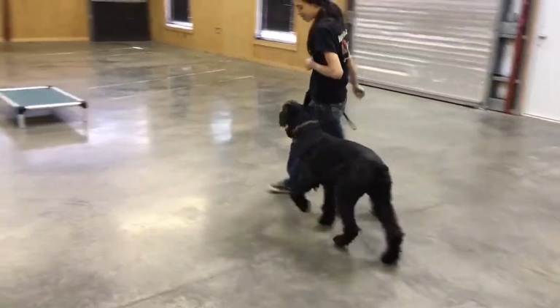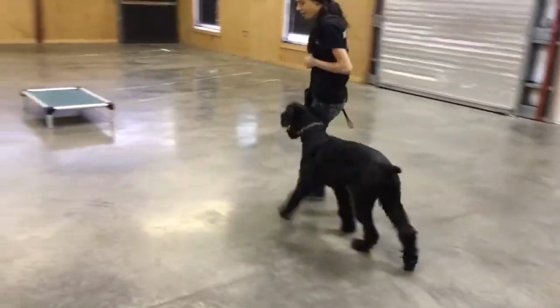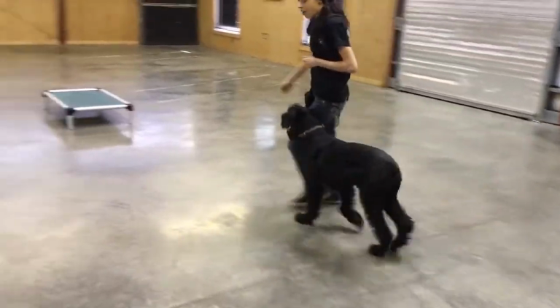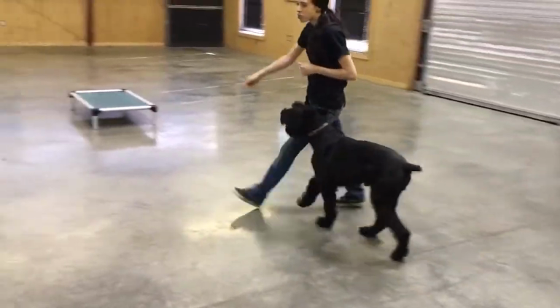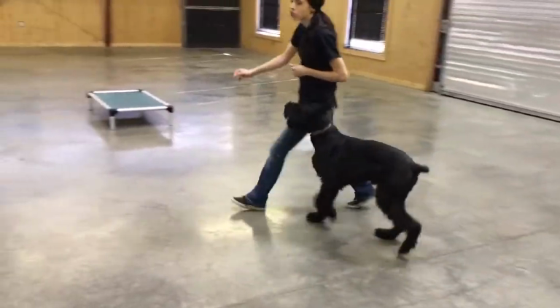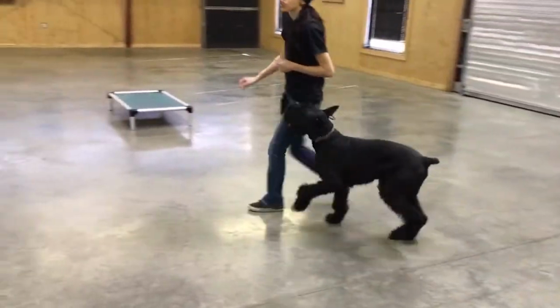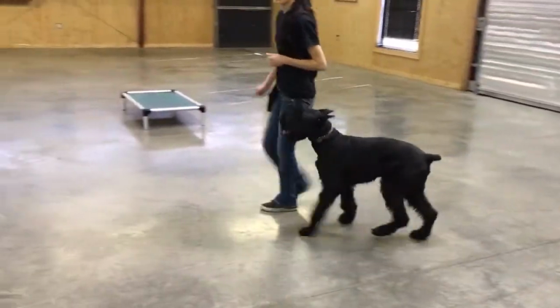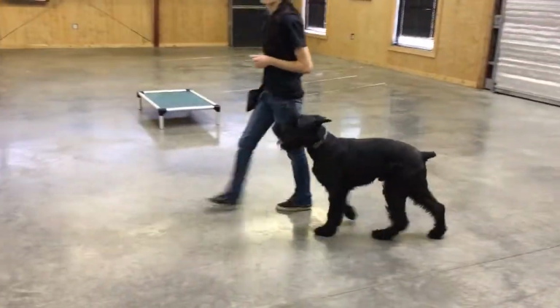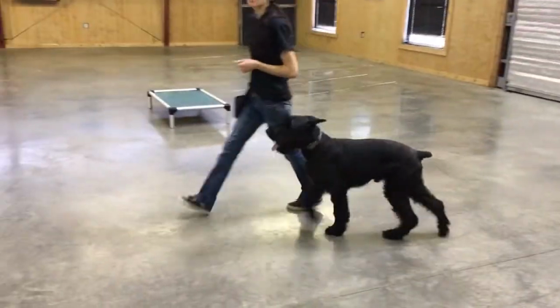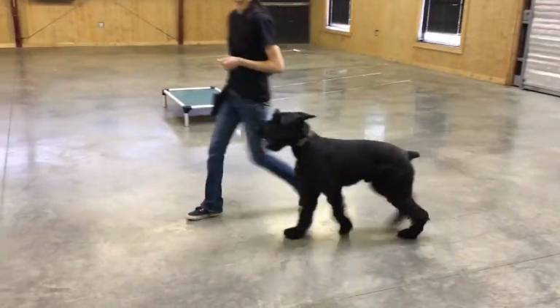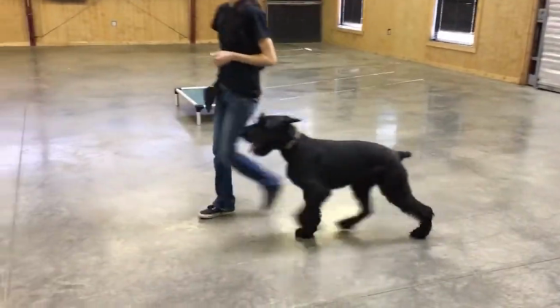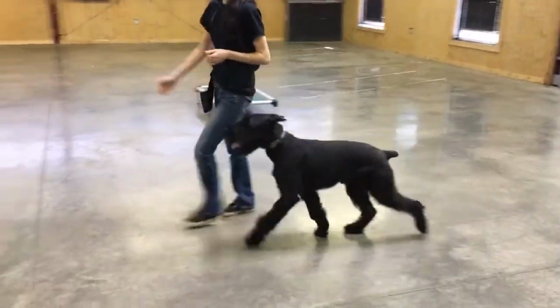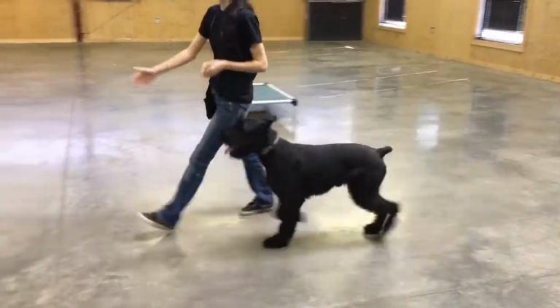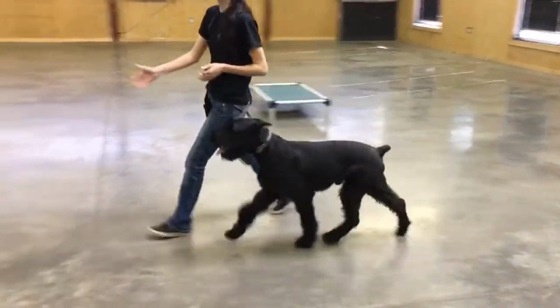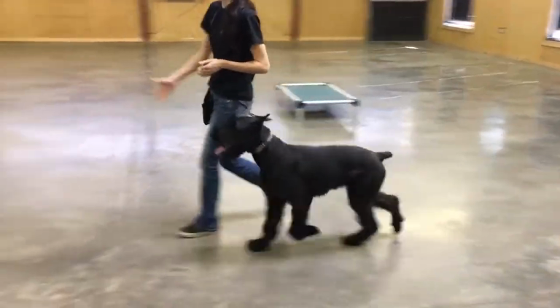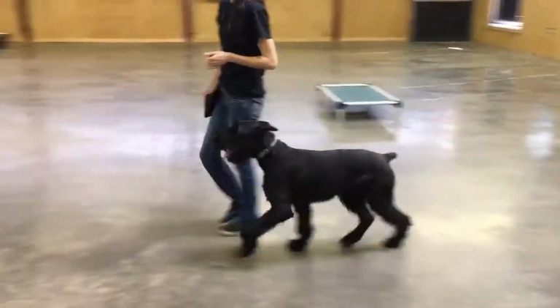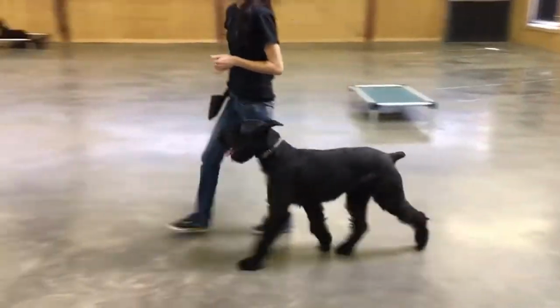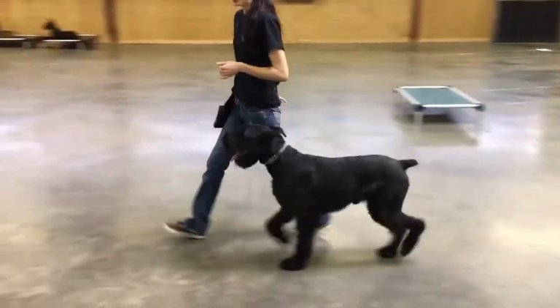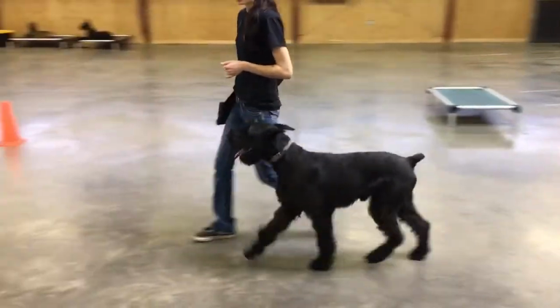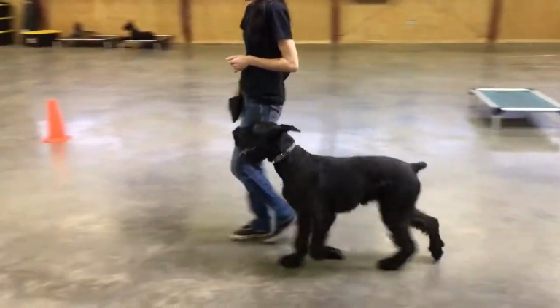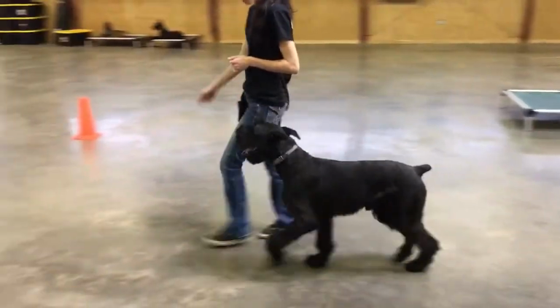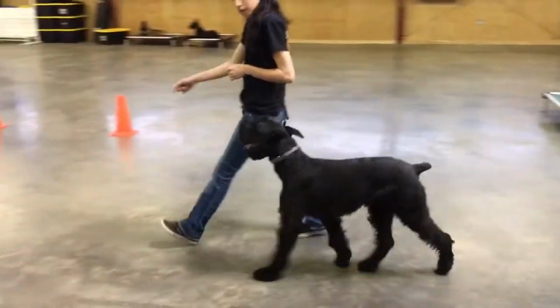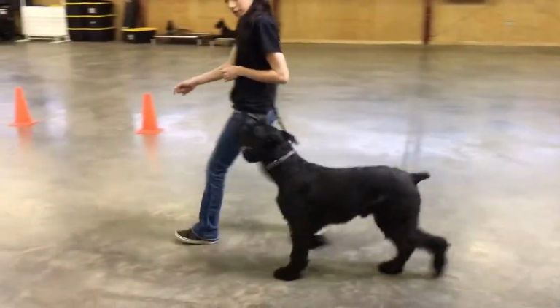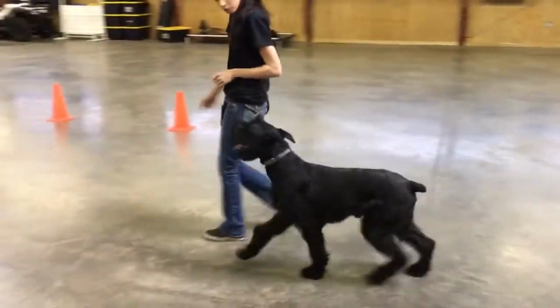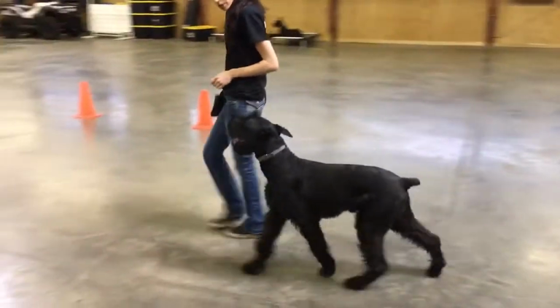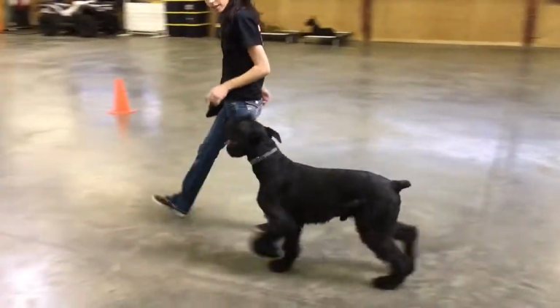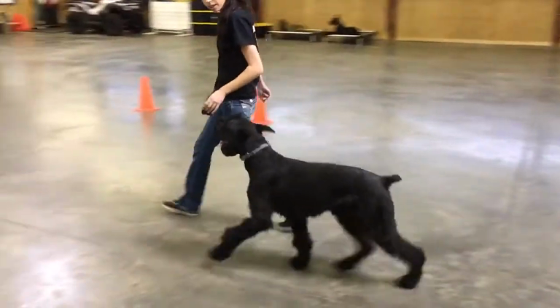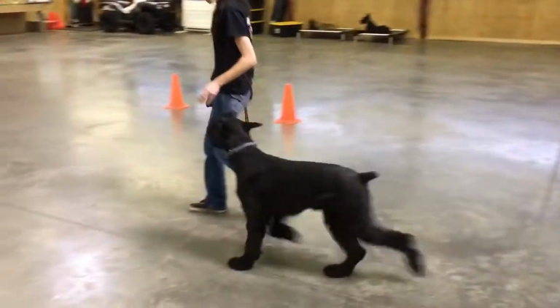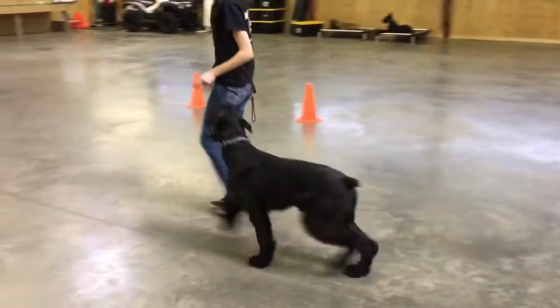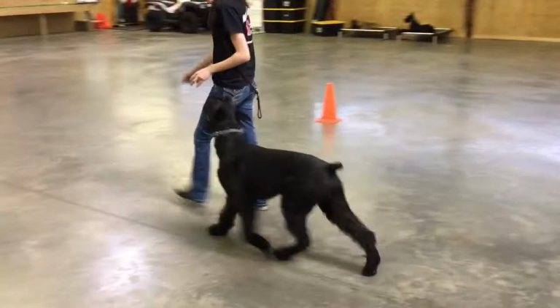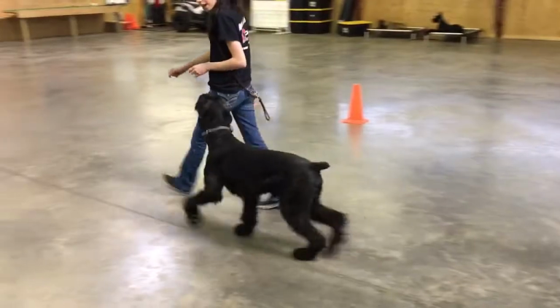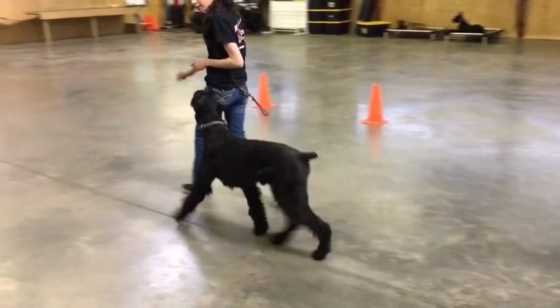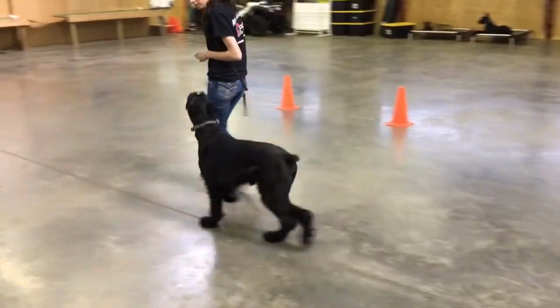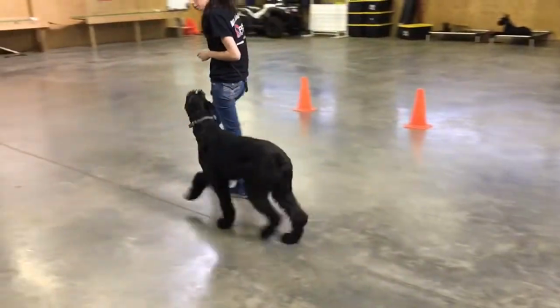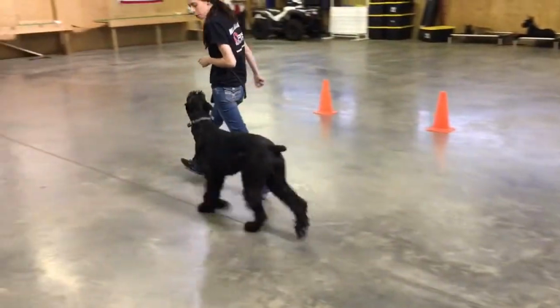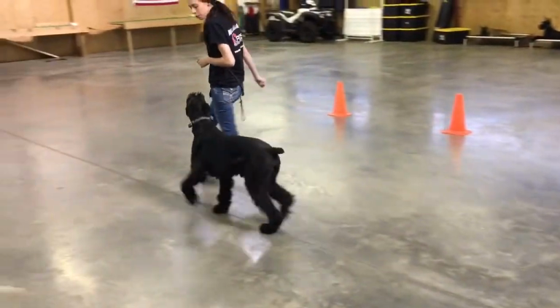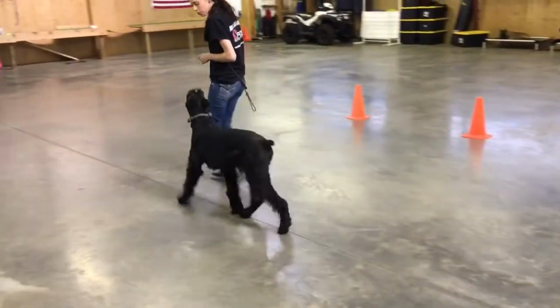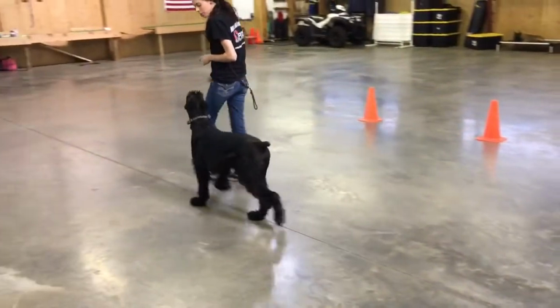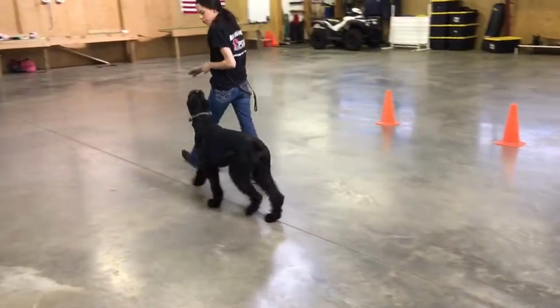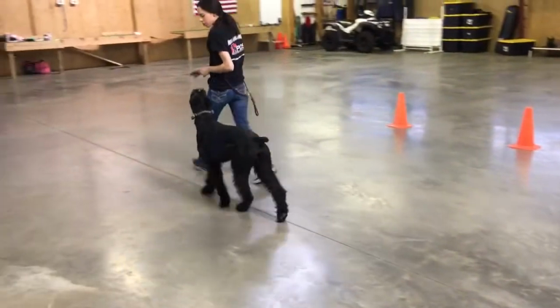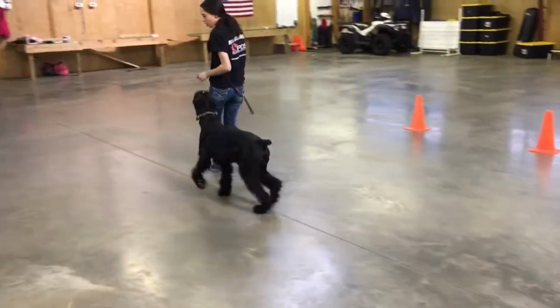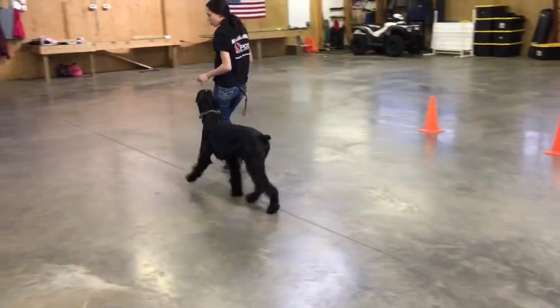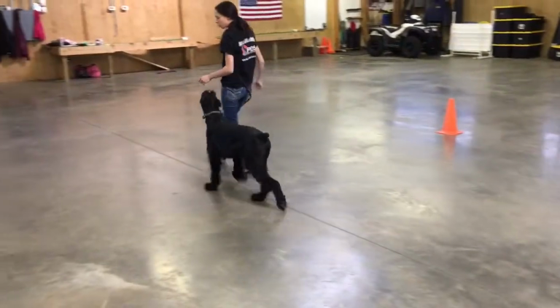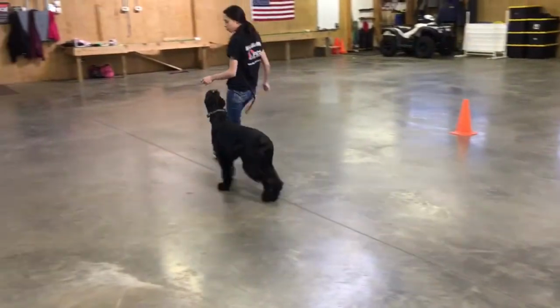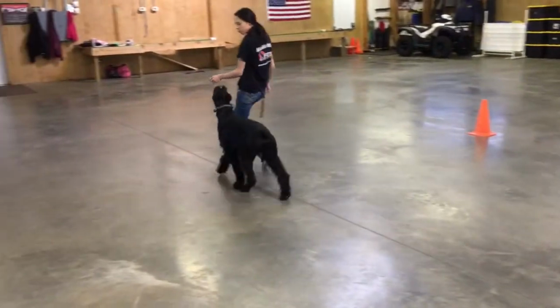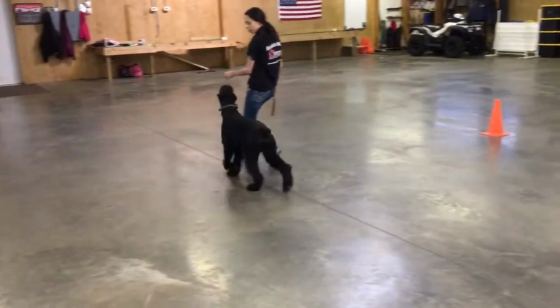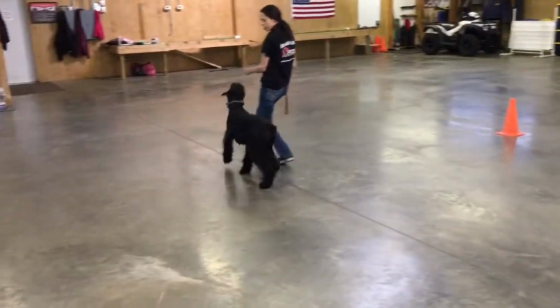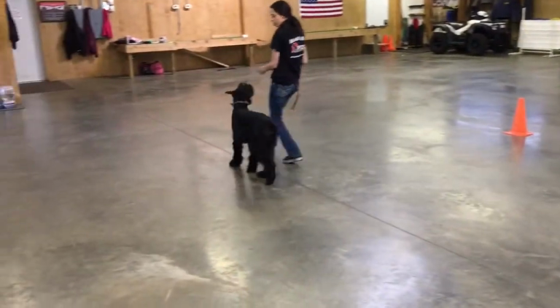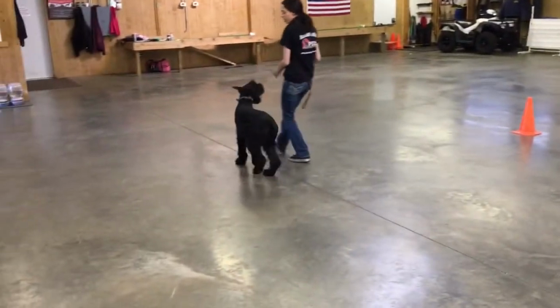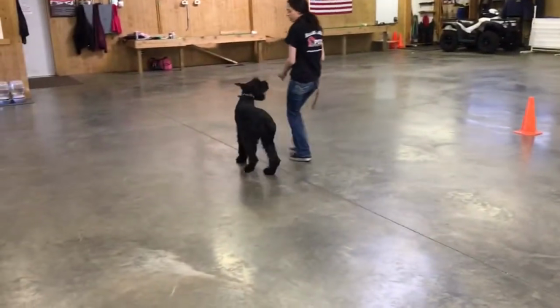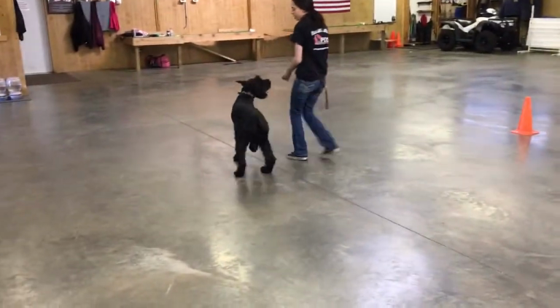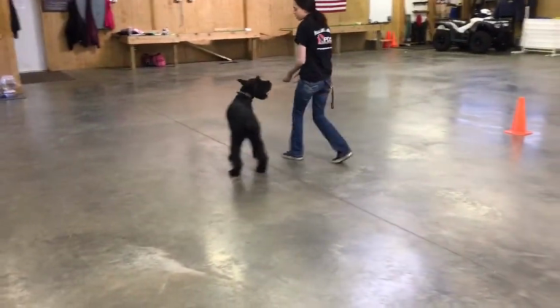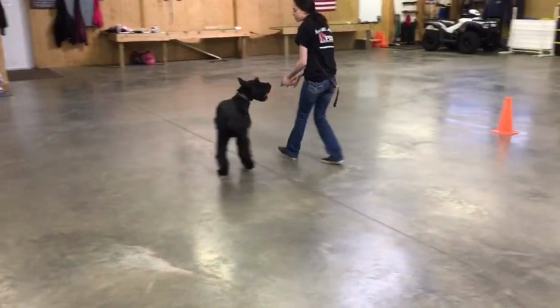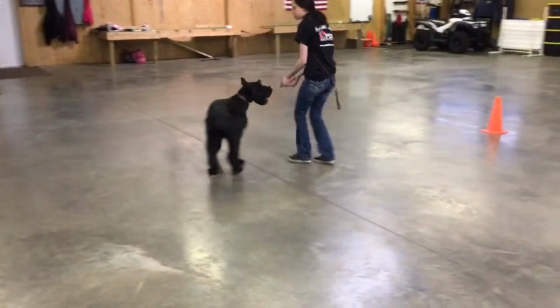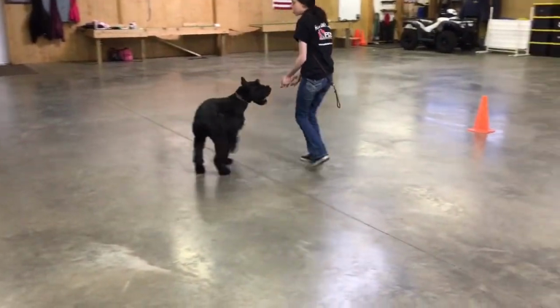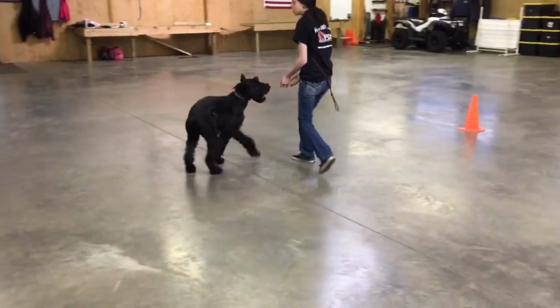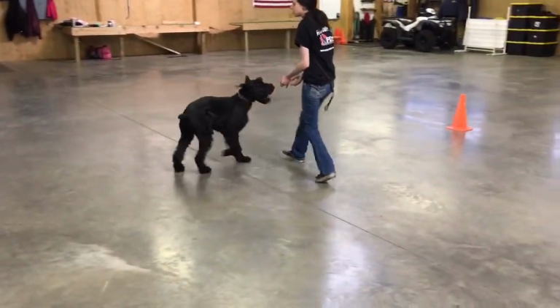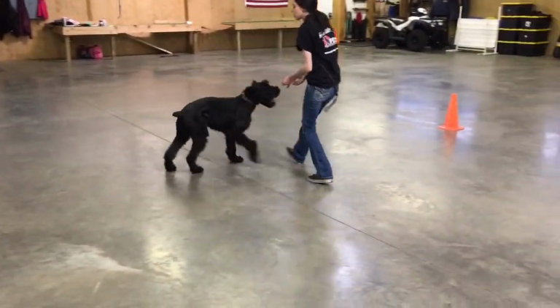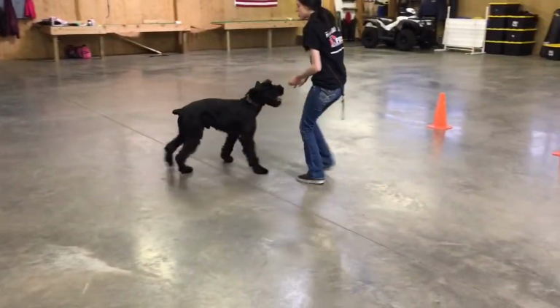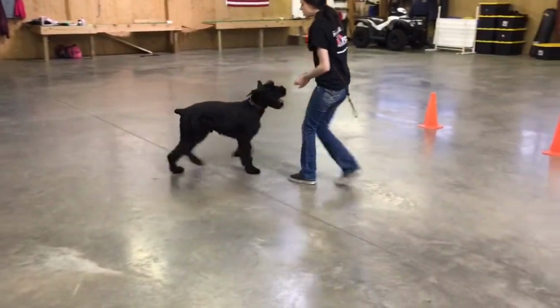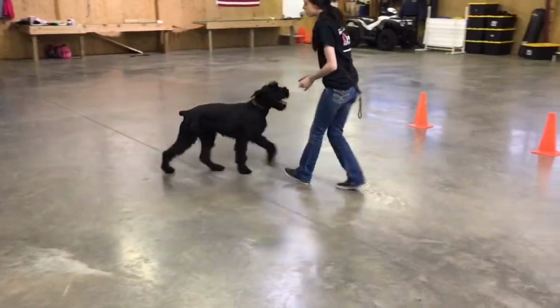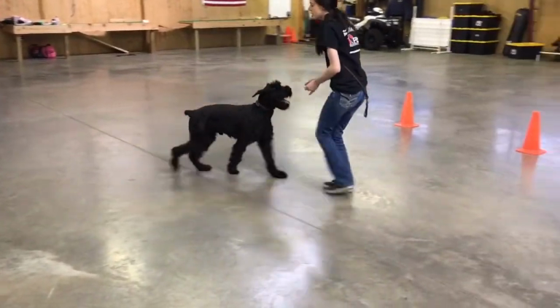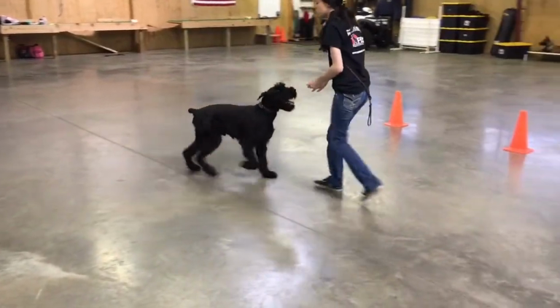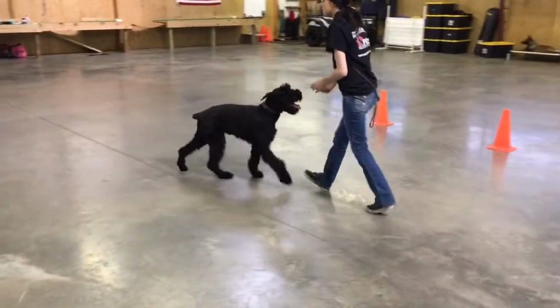As you can see, he's really happy to work. He's in a fantastic Puppy Raiser home, getting a ton of socialization.